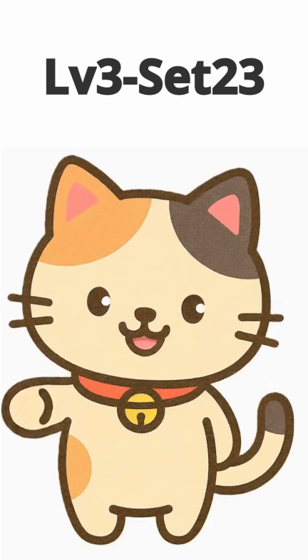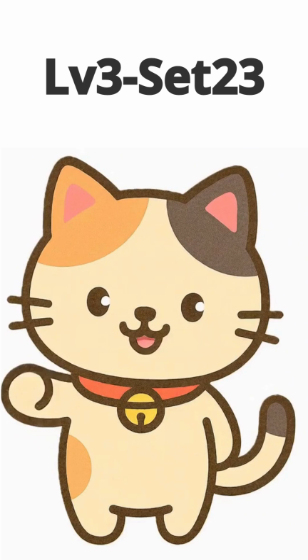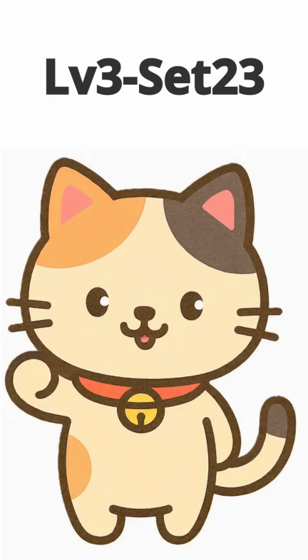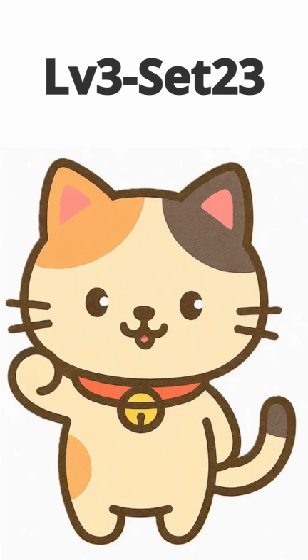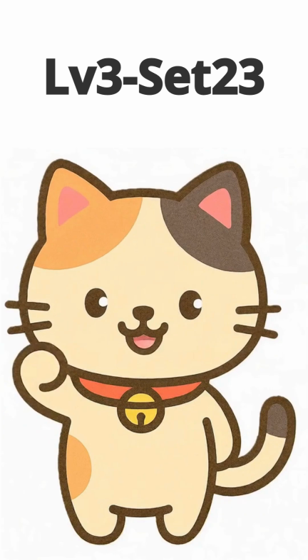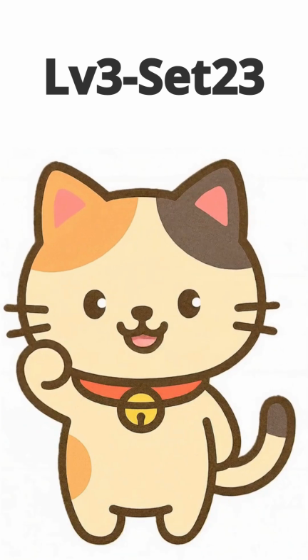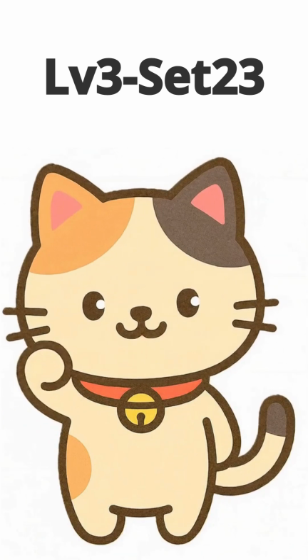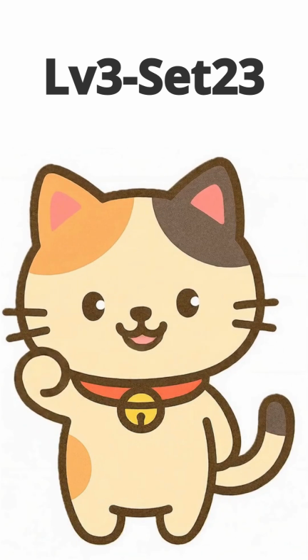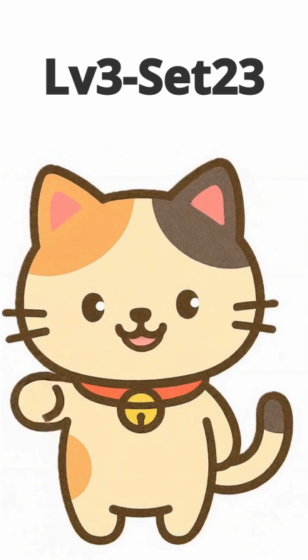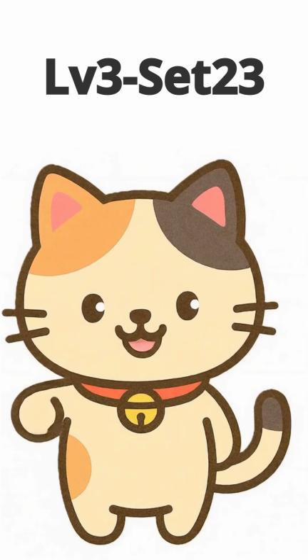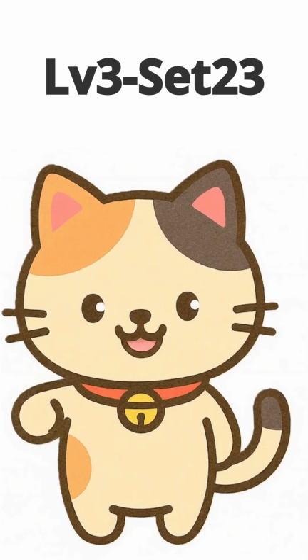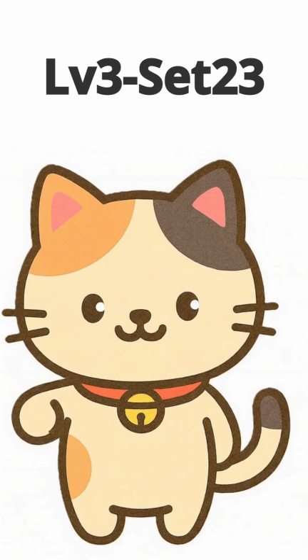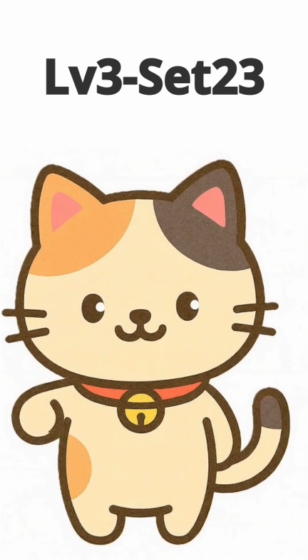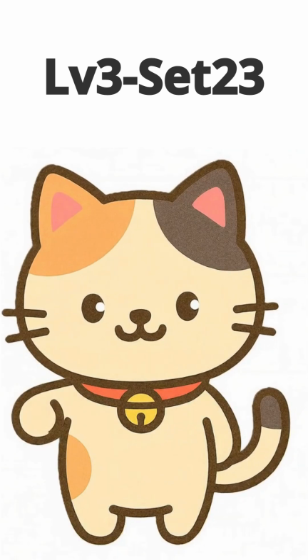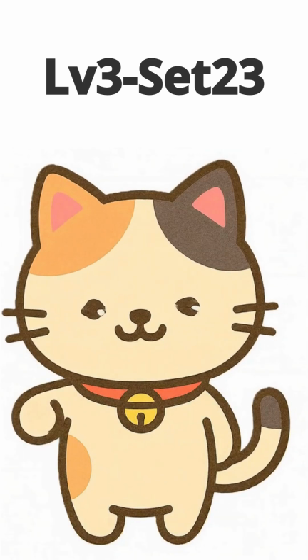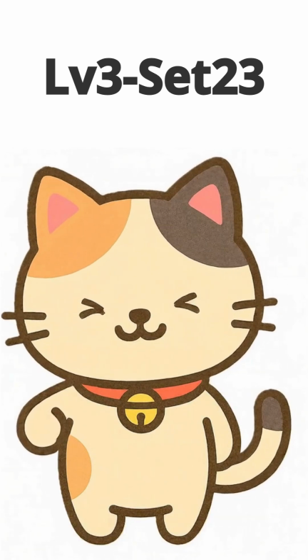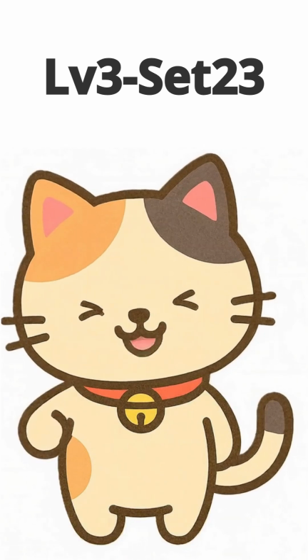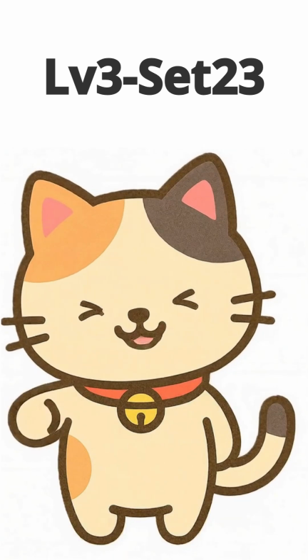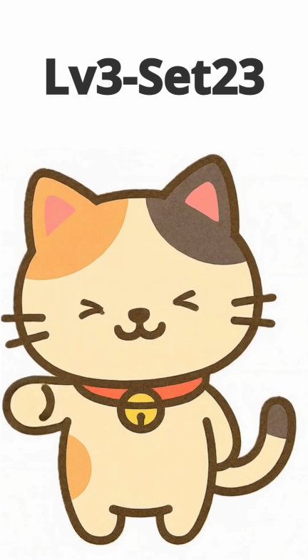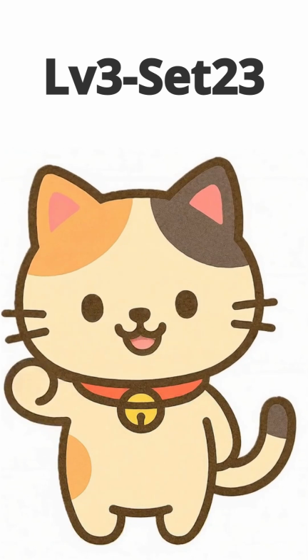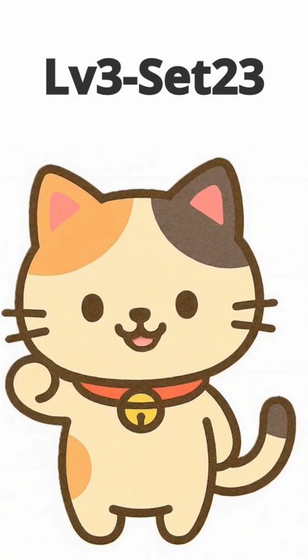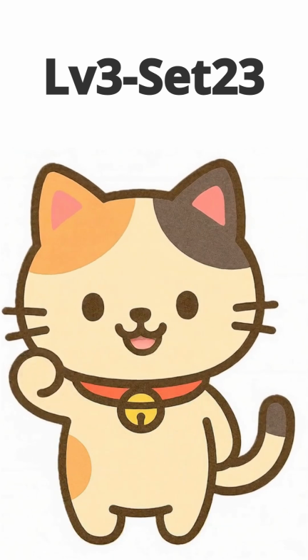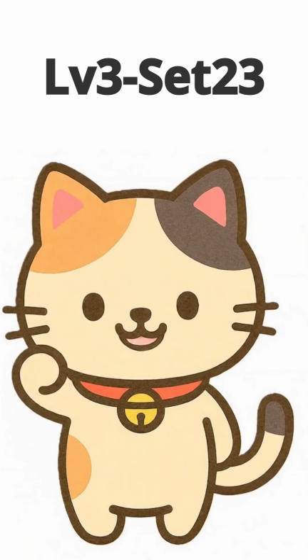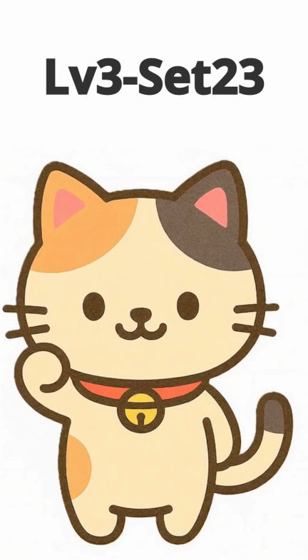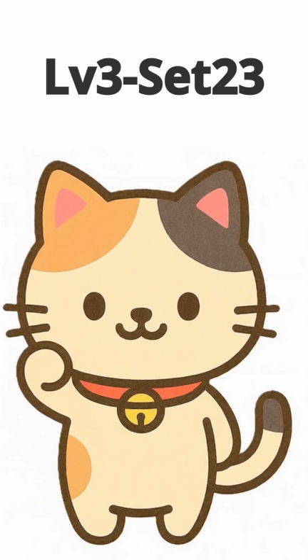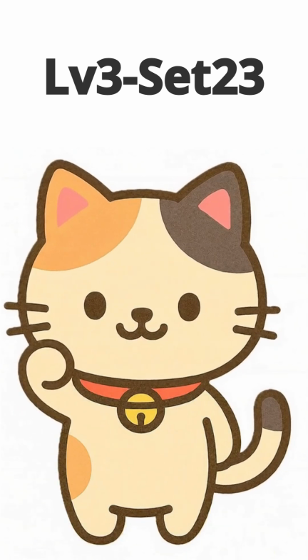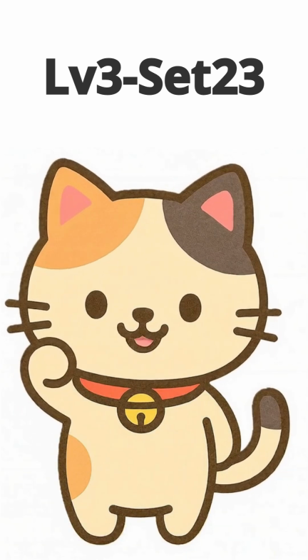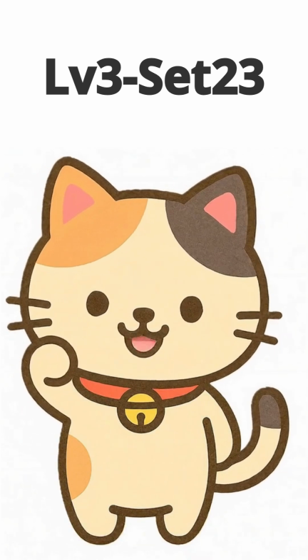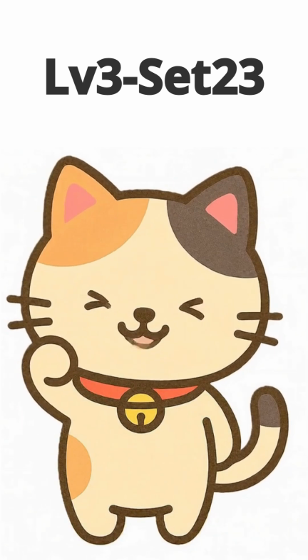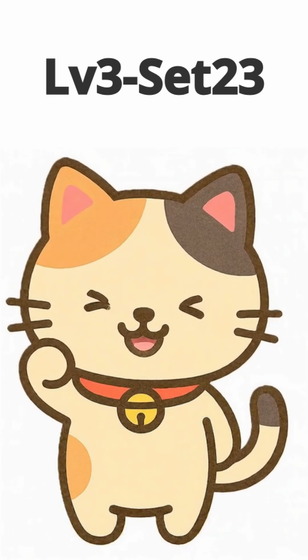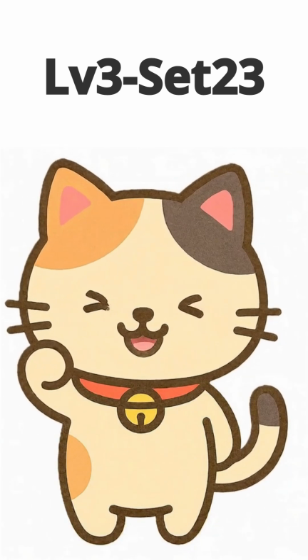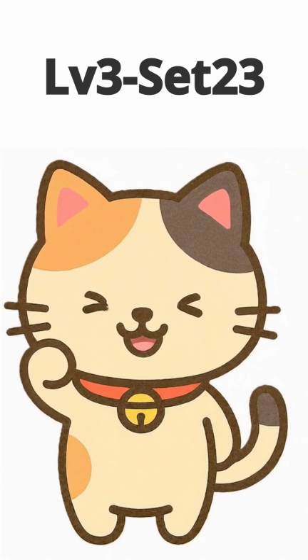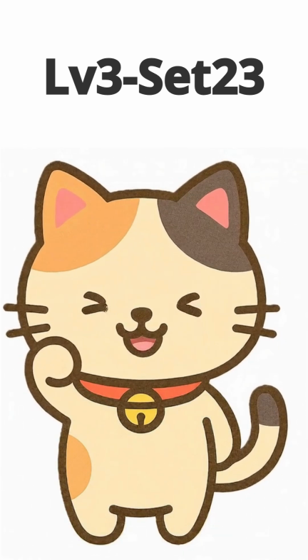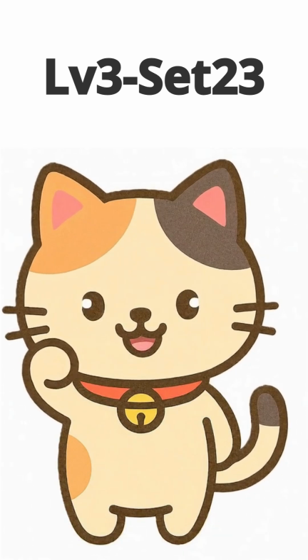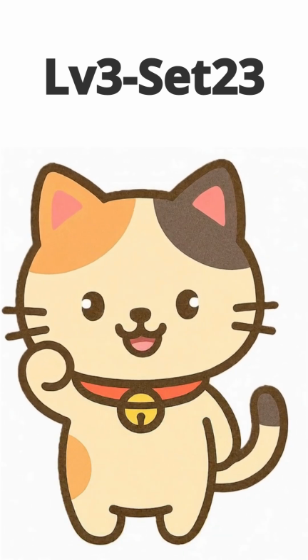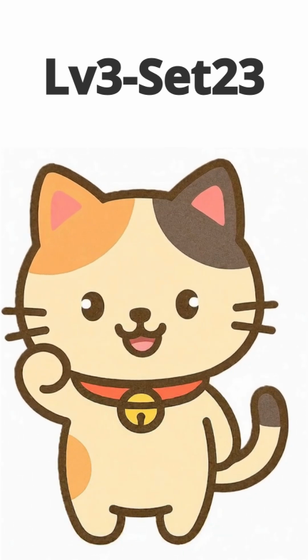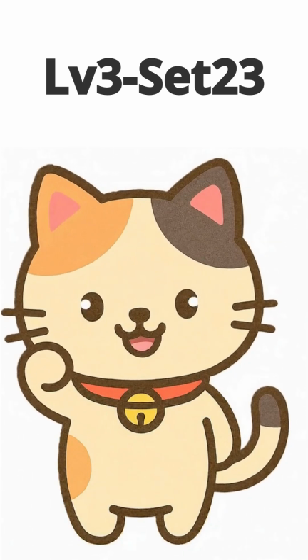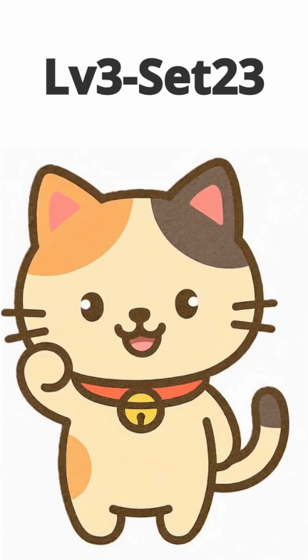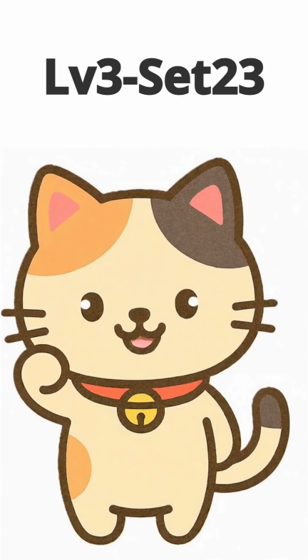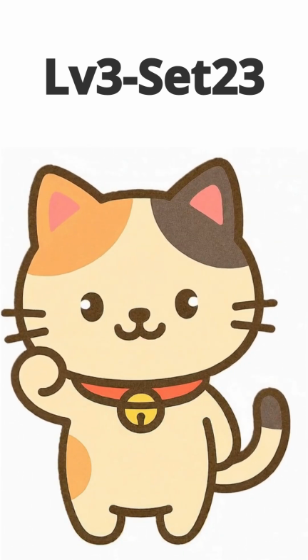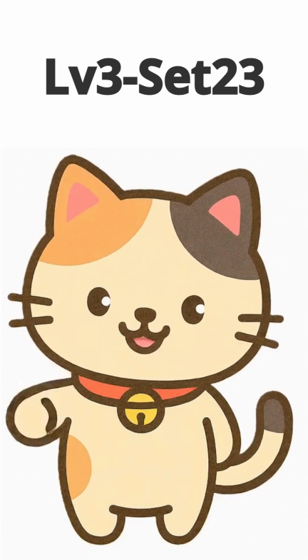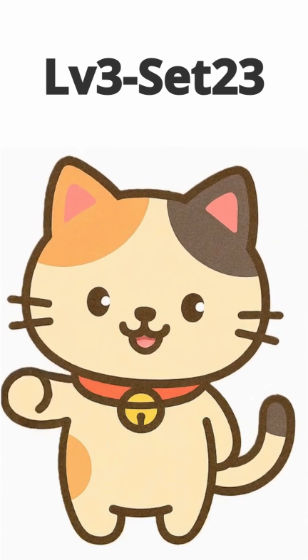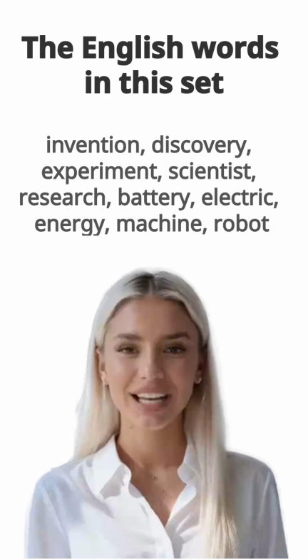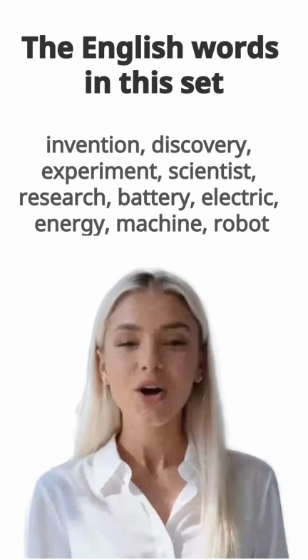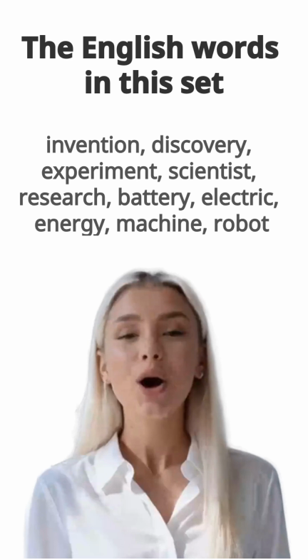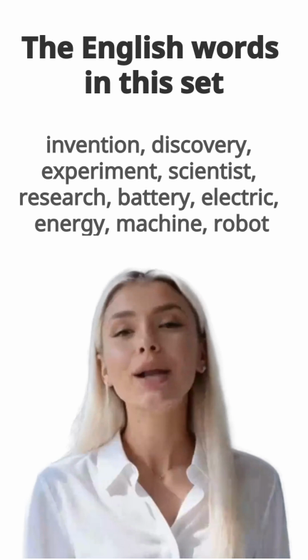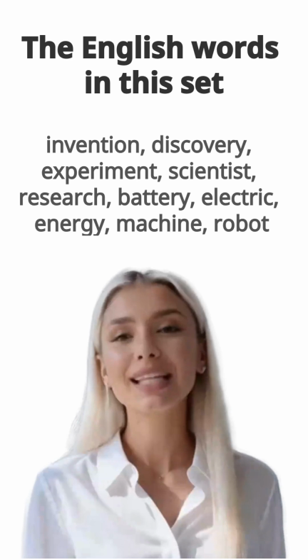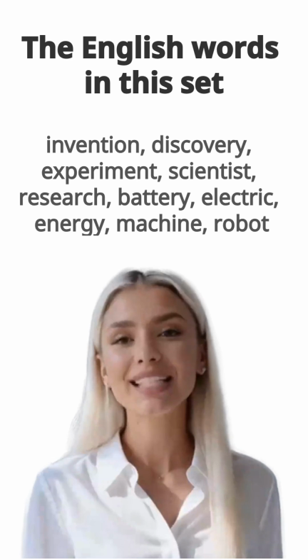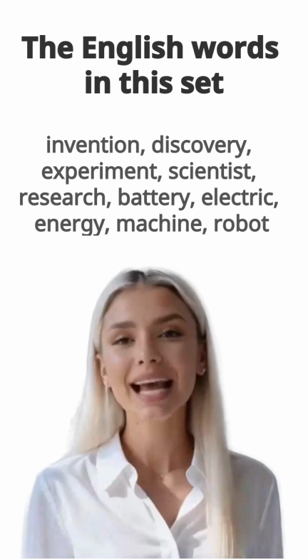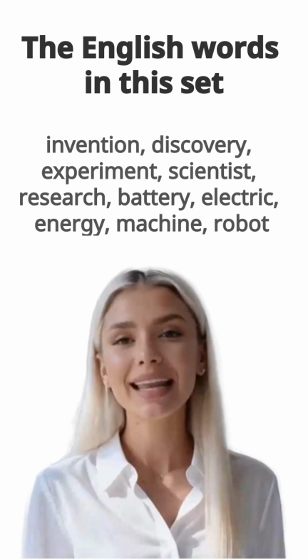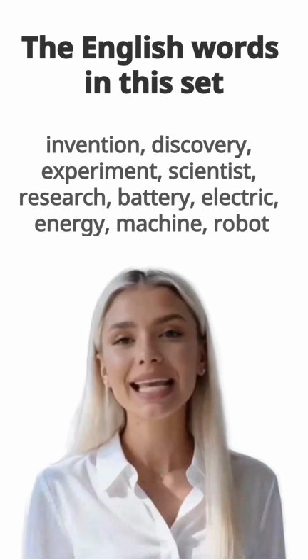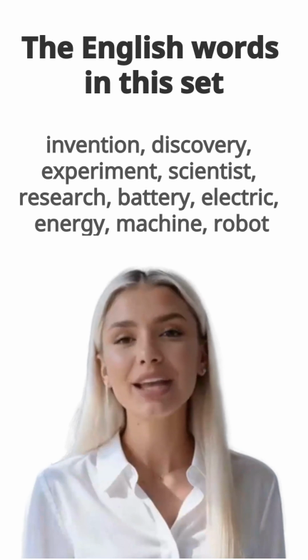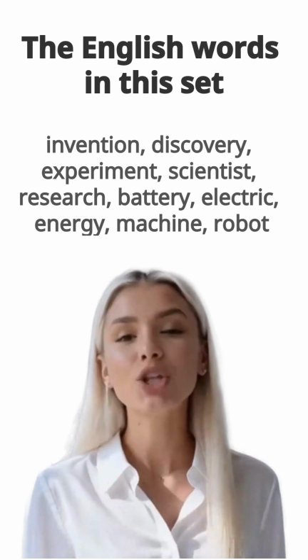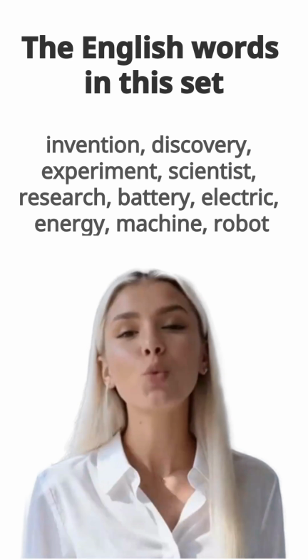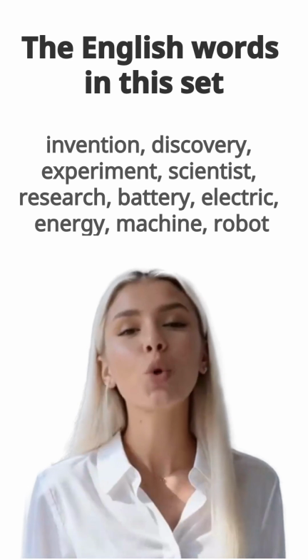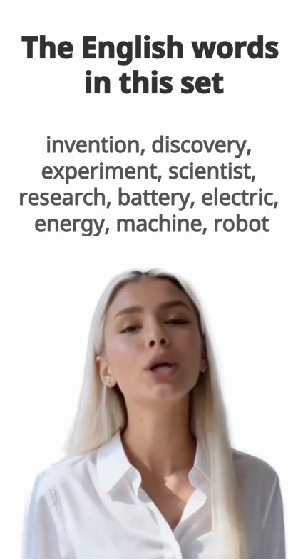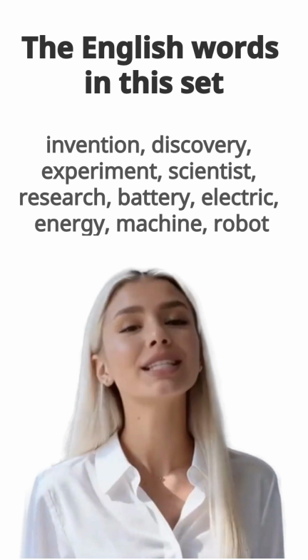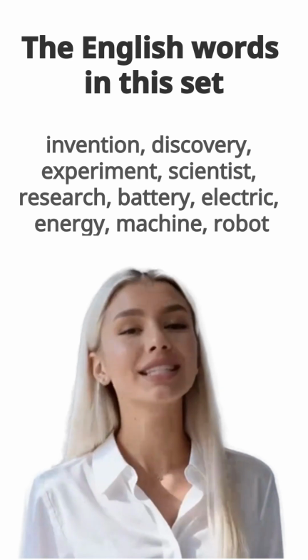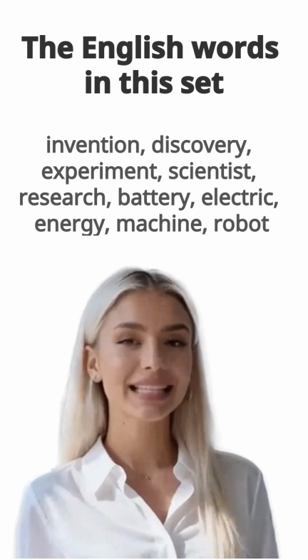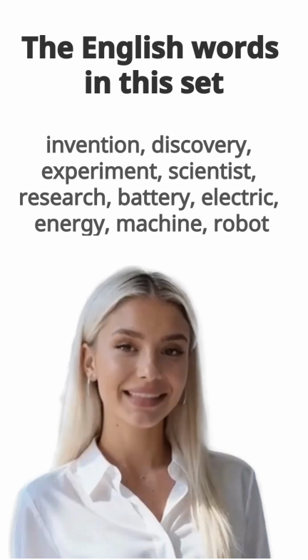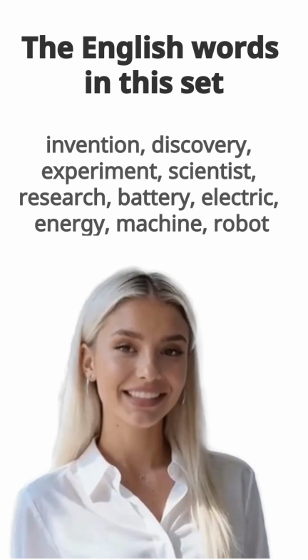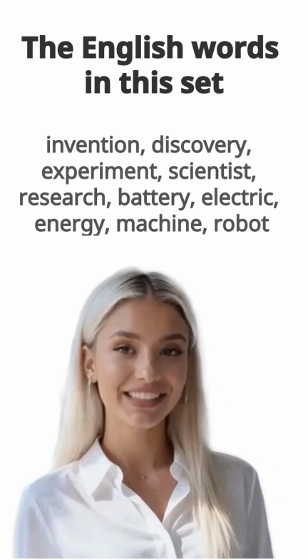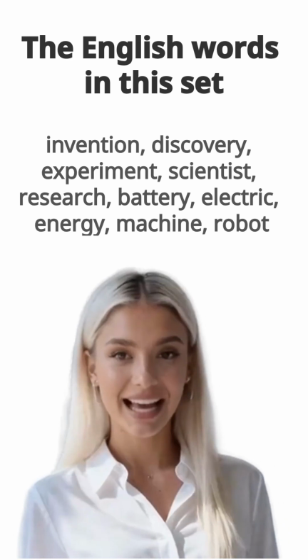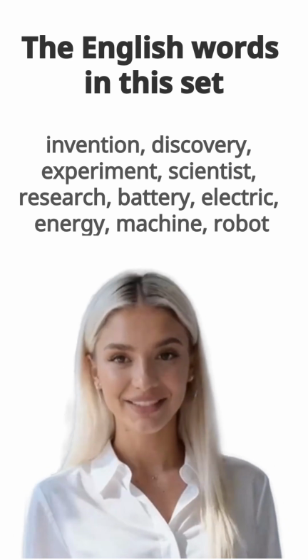Hello, I'm Nikkei! Let's study English together again today! Here are the 10 English words in this set.